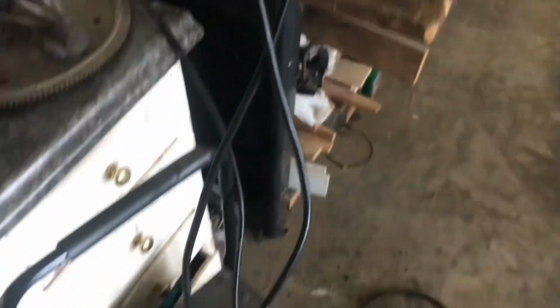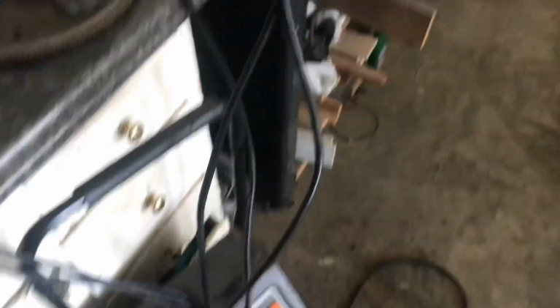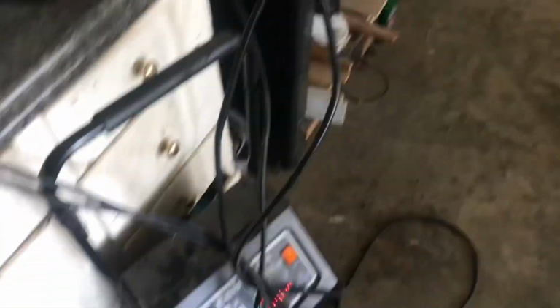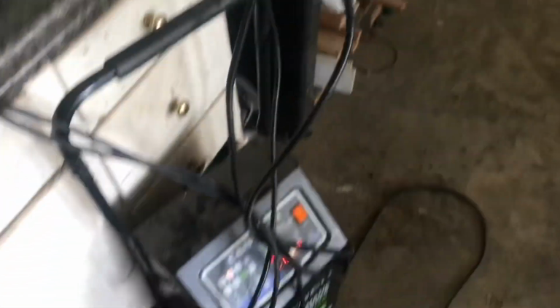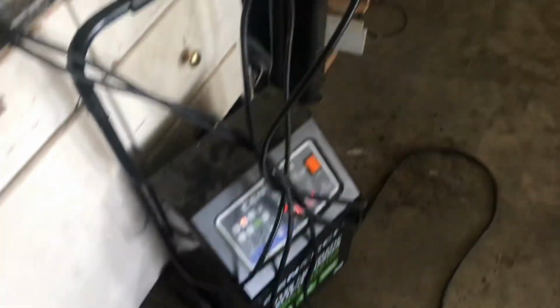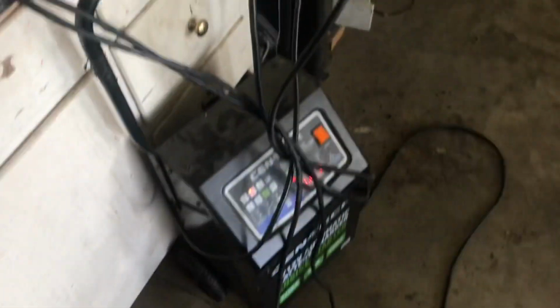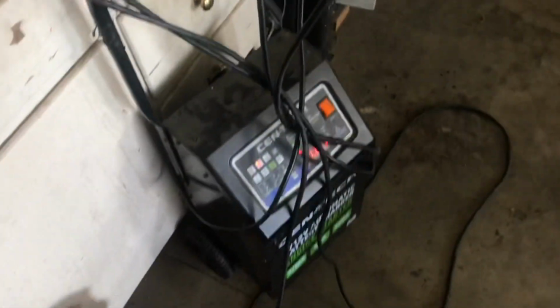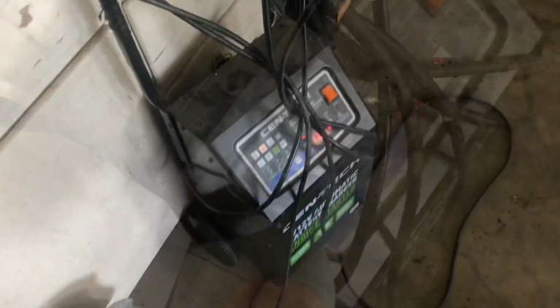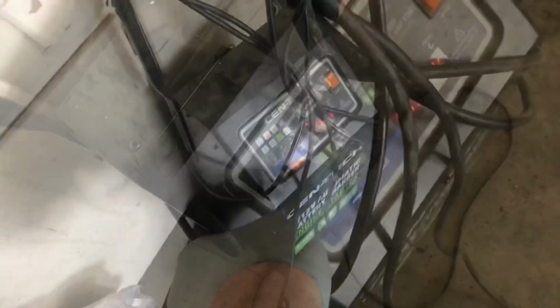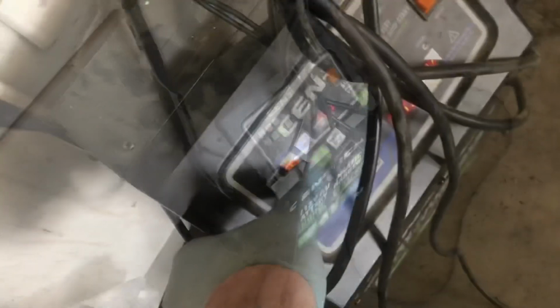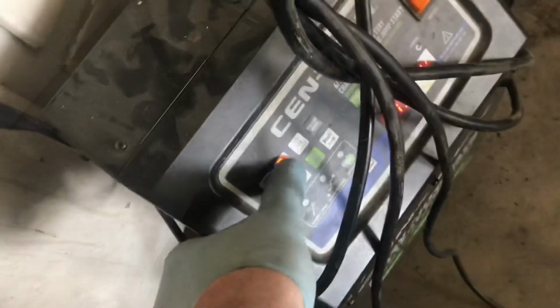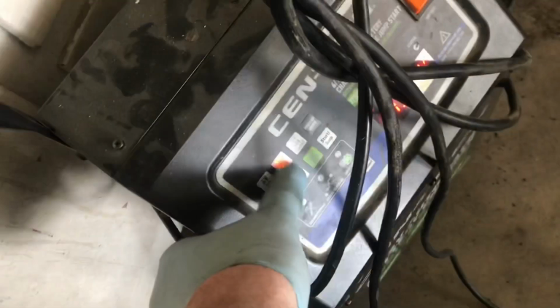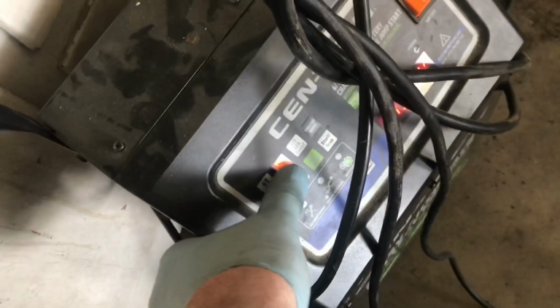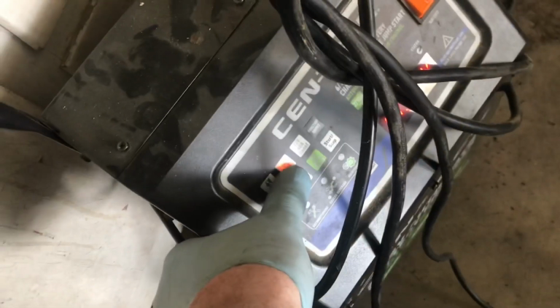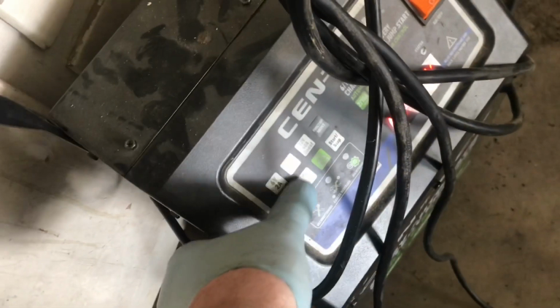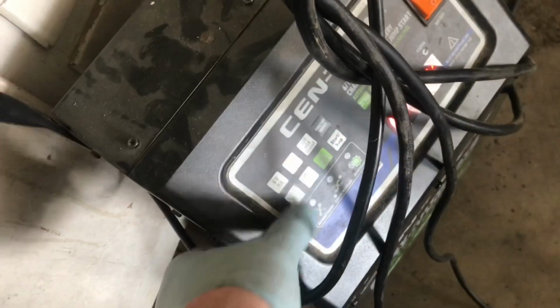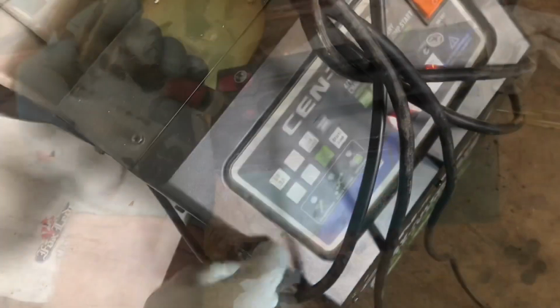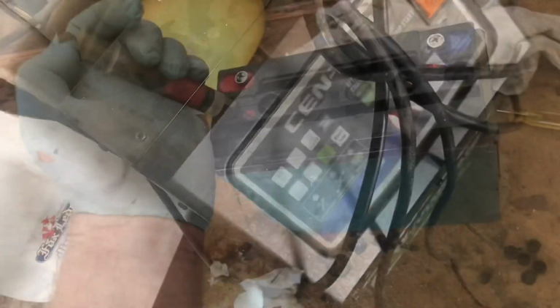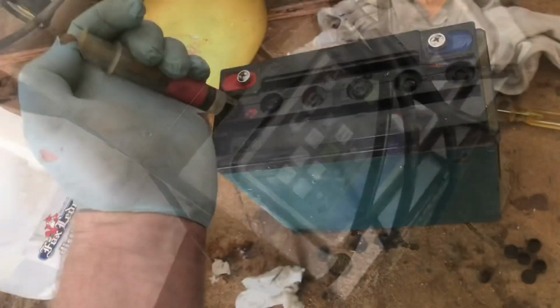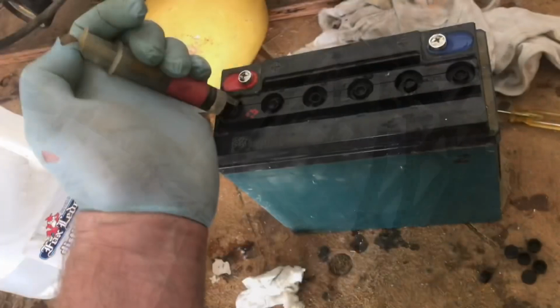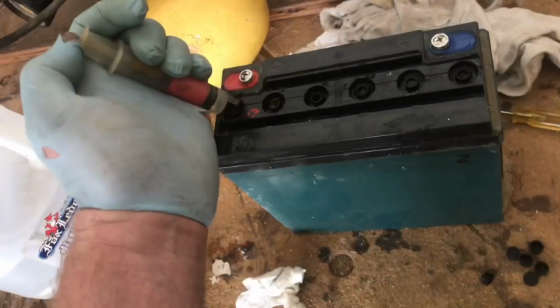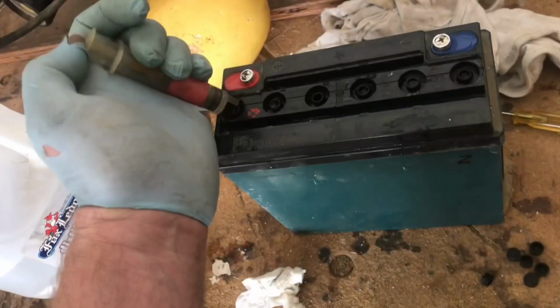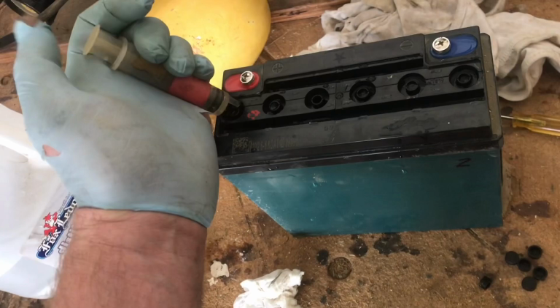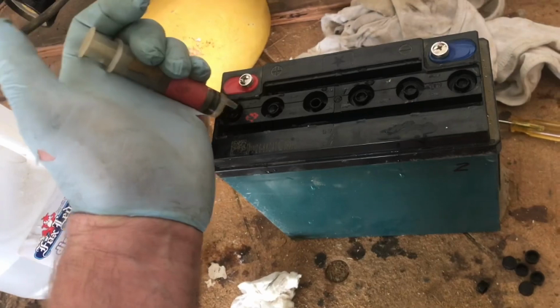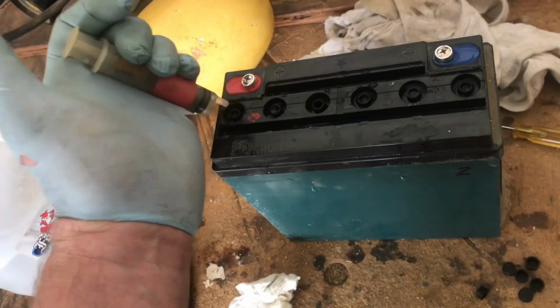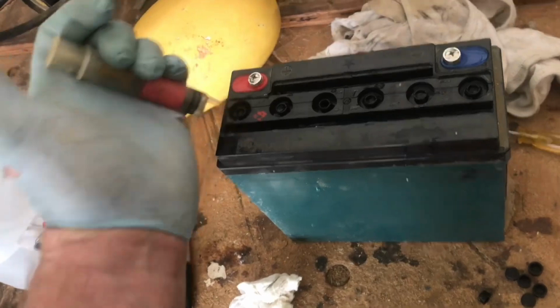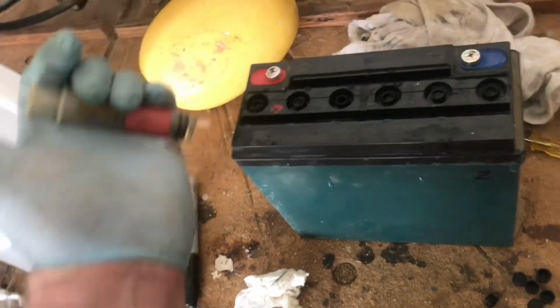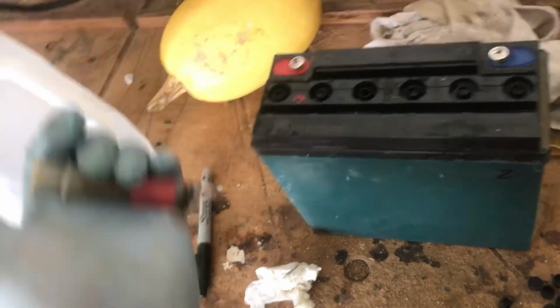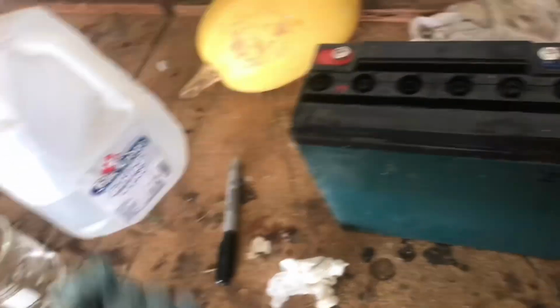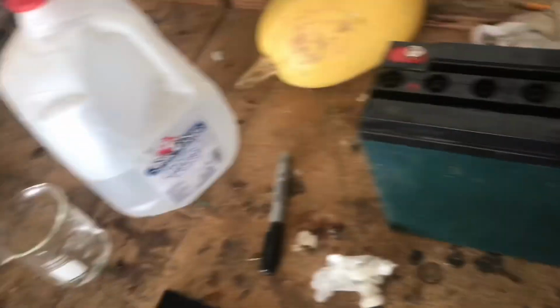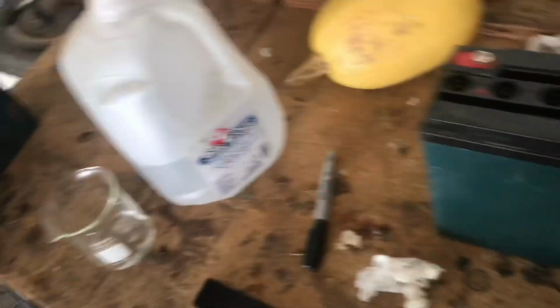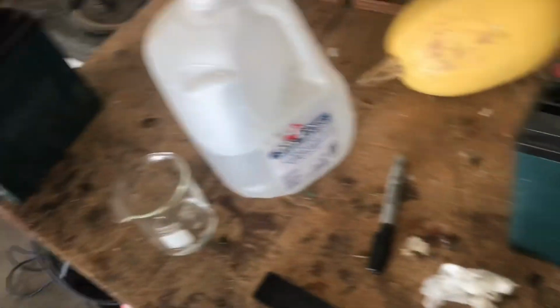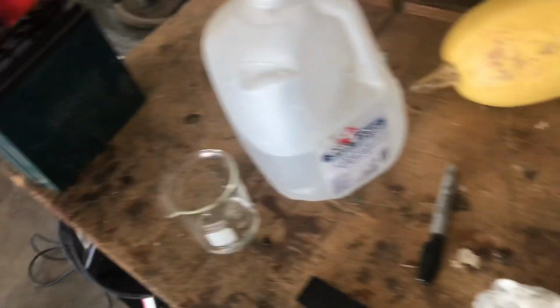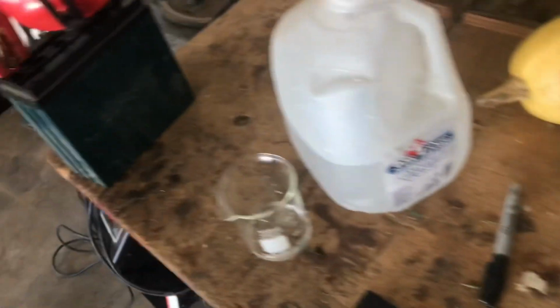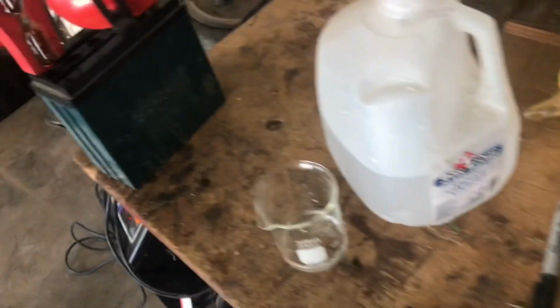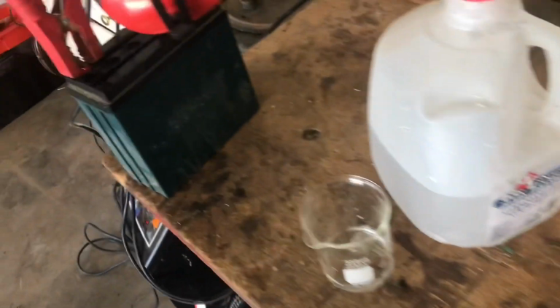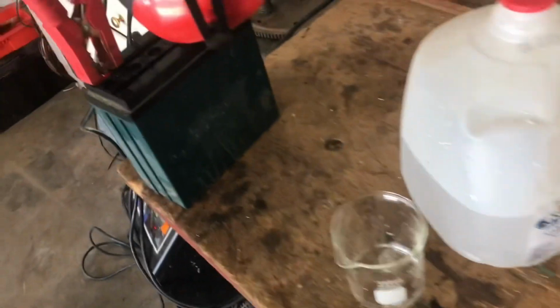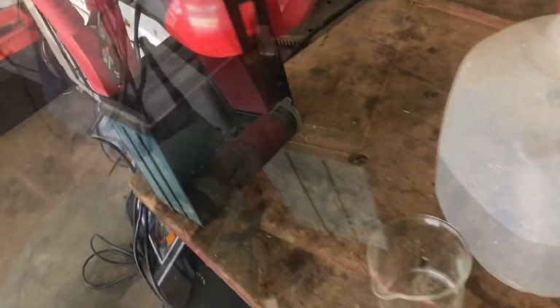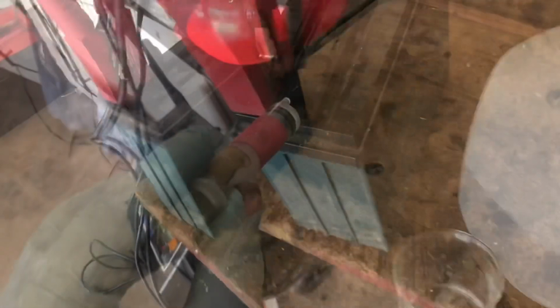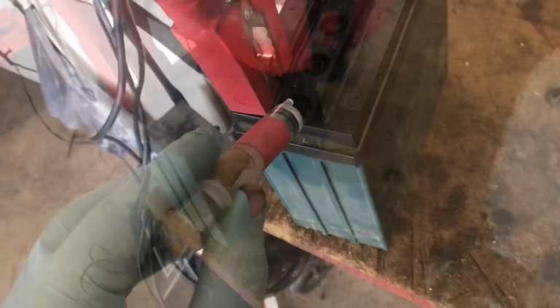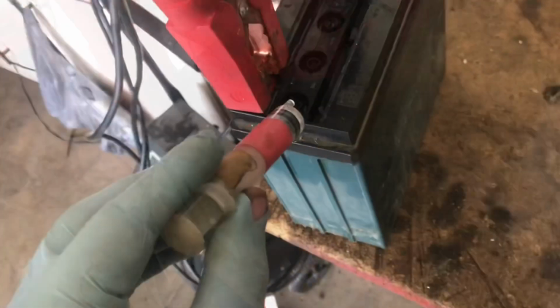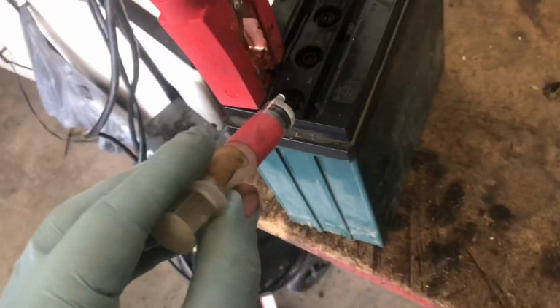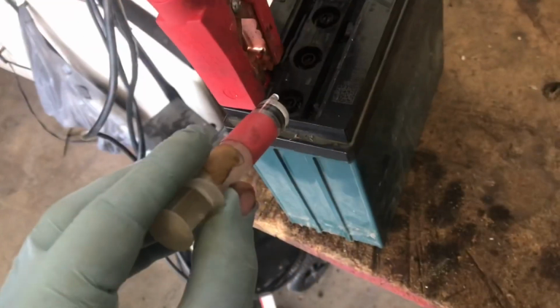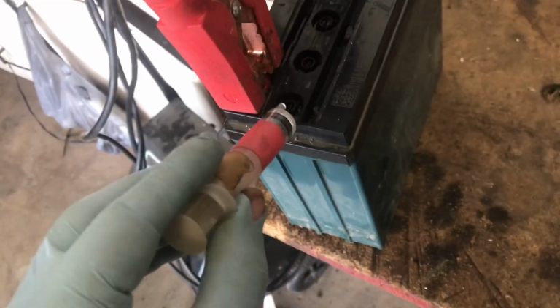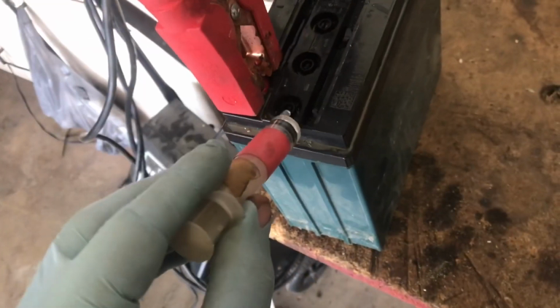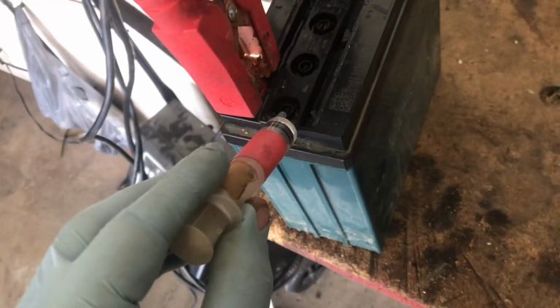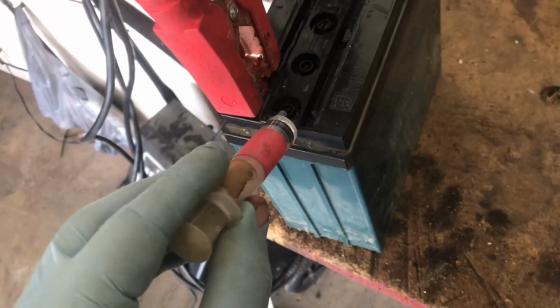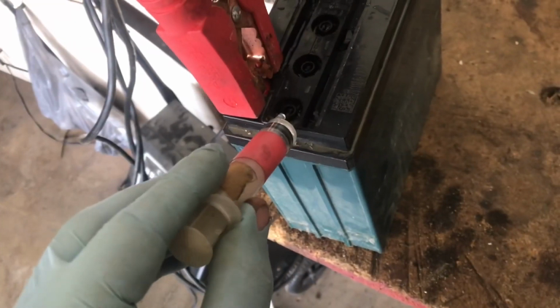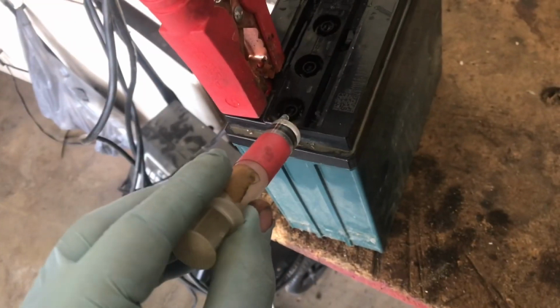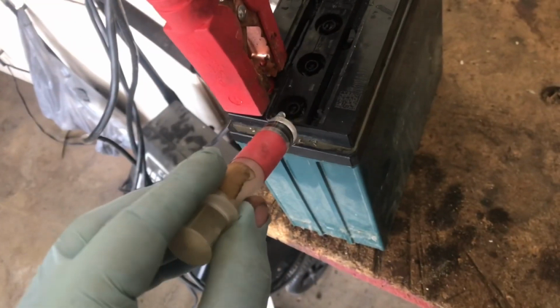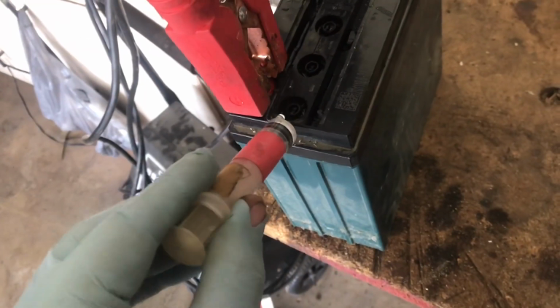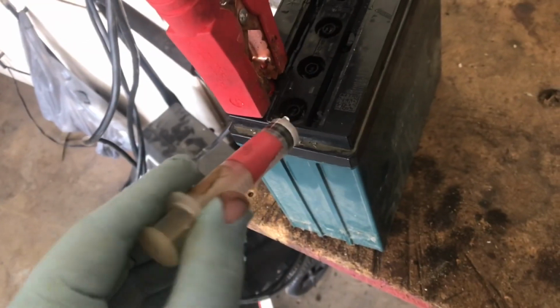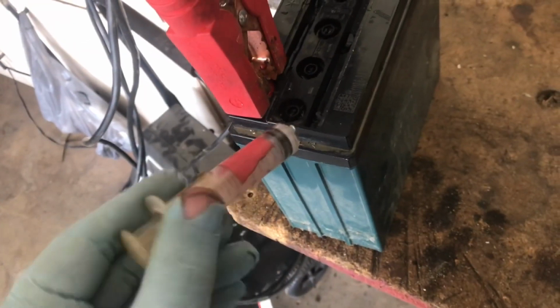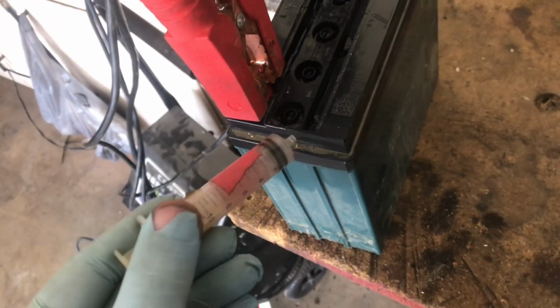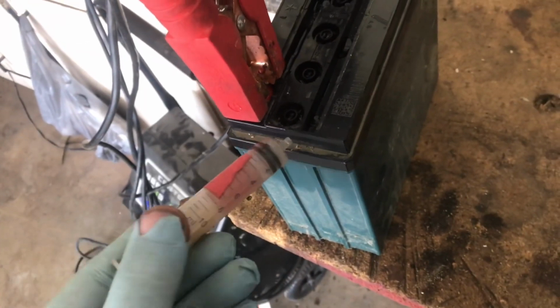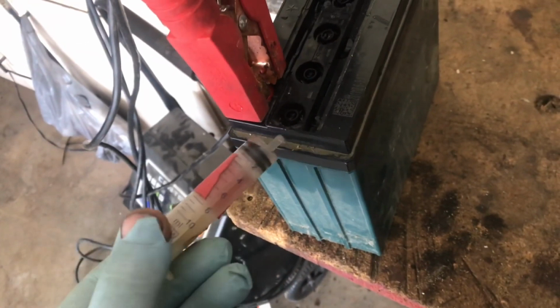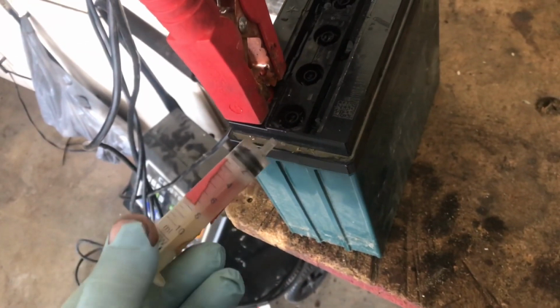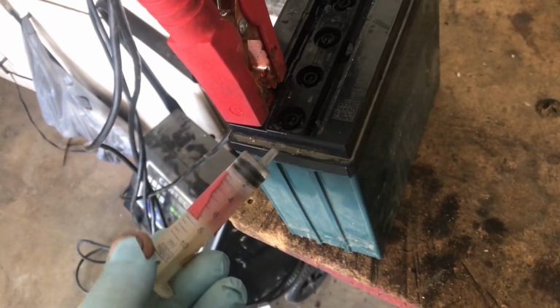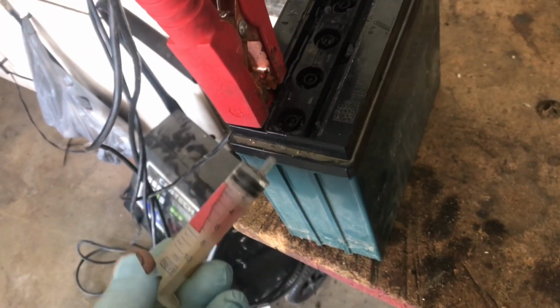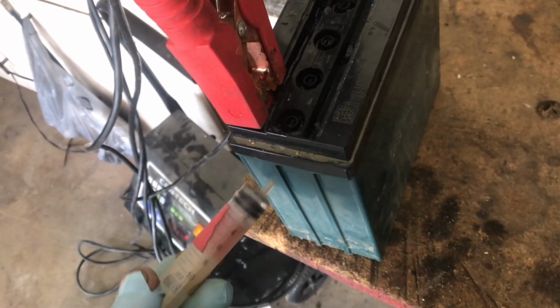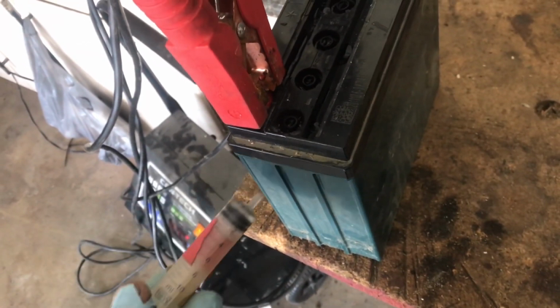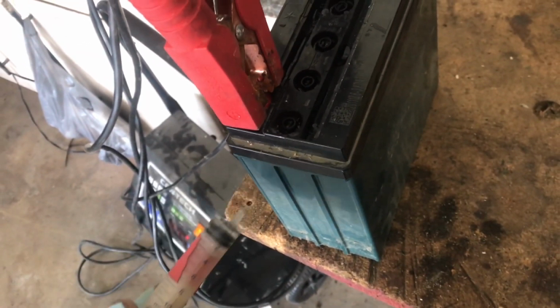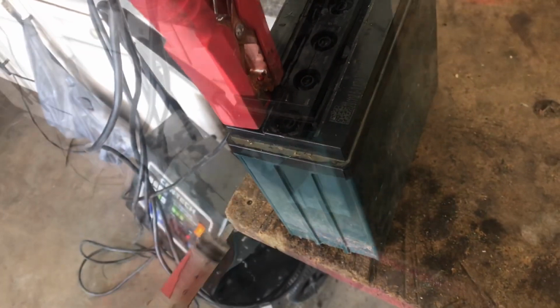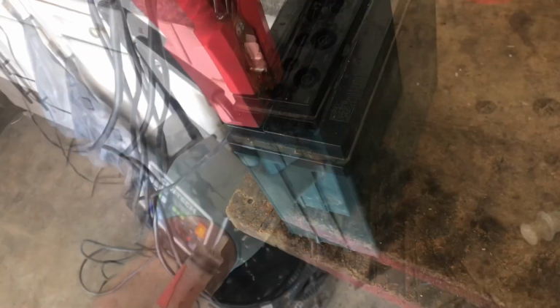We'll go ahead and charge it. We'll use a 2-amp charge. I'll fill up the next battery while the other one's charging. I'll charge it with the caps off so they don't pop off when it's charged.